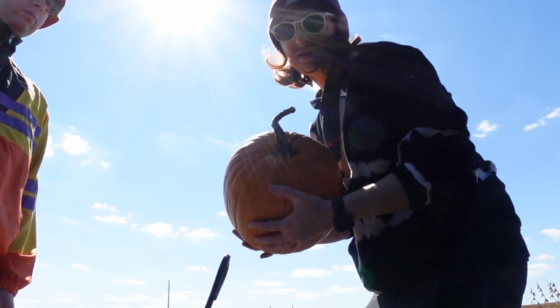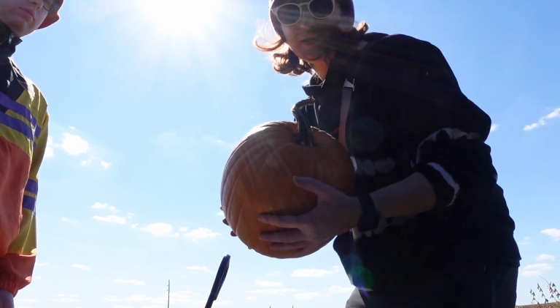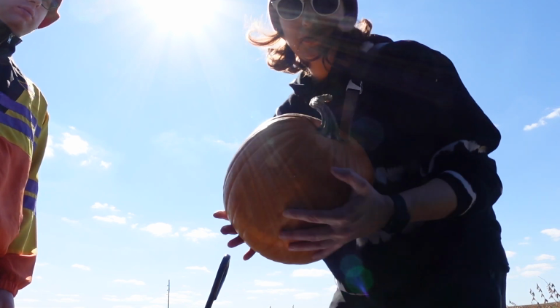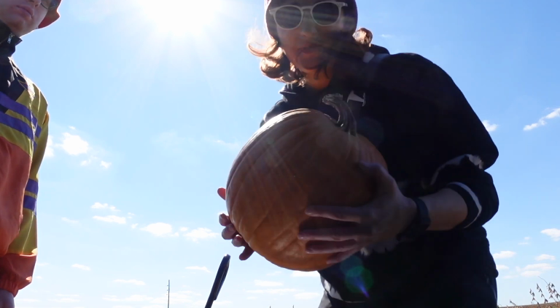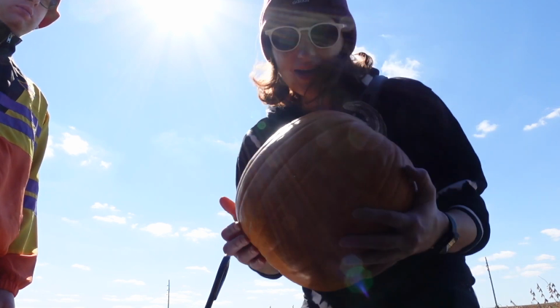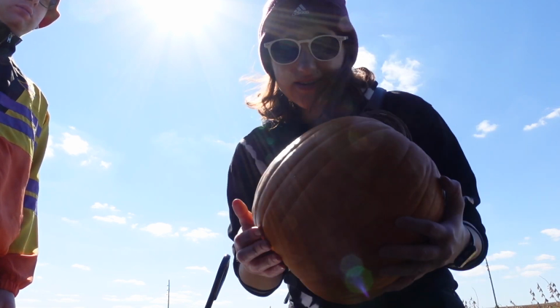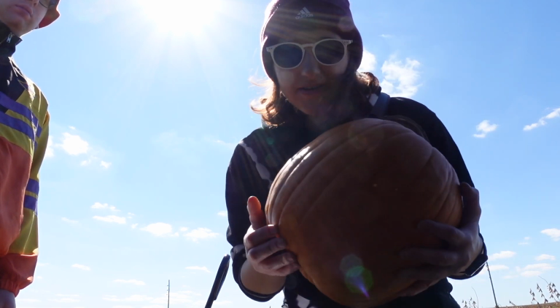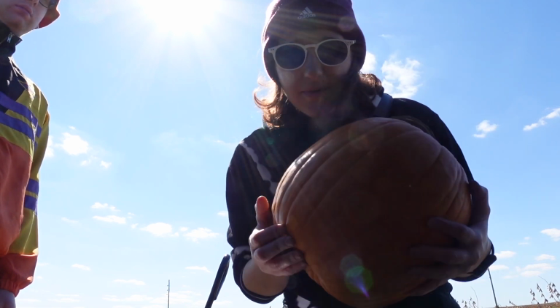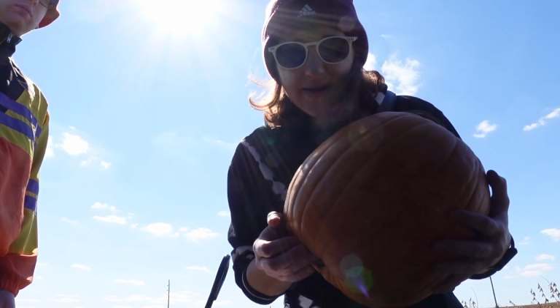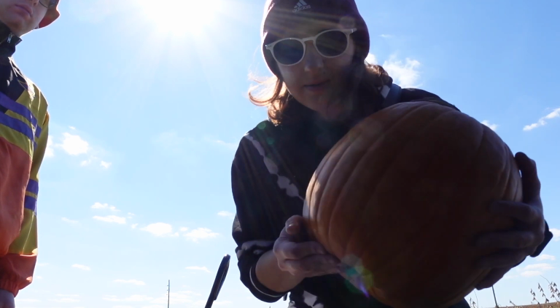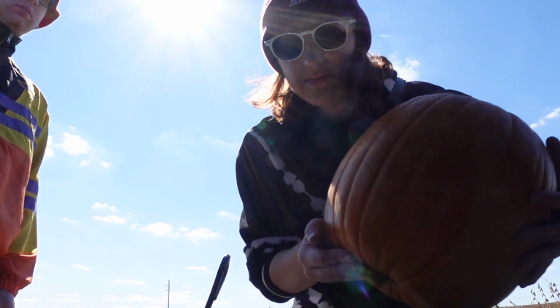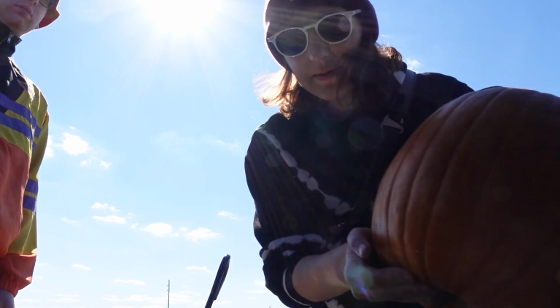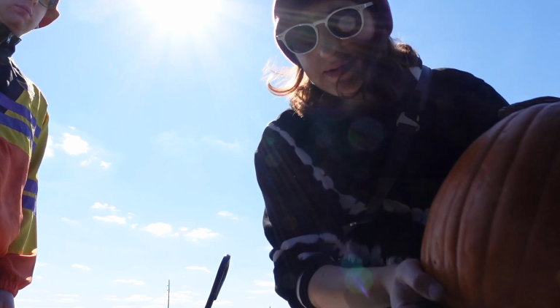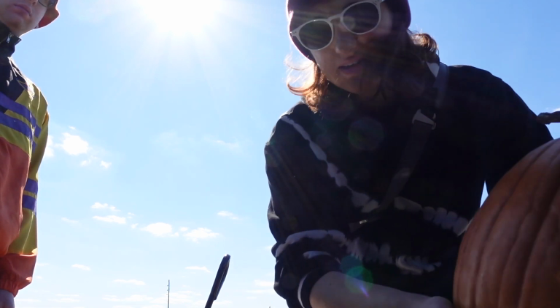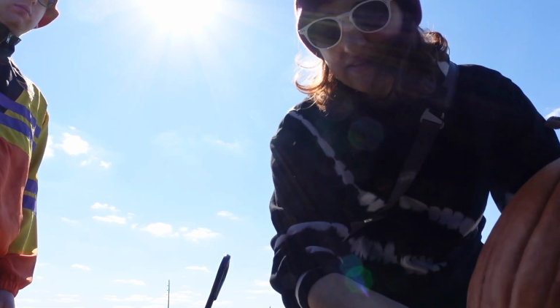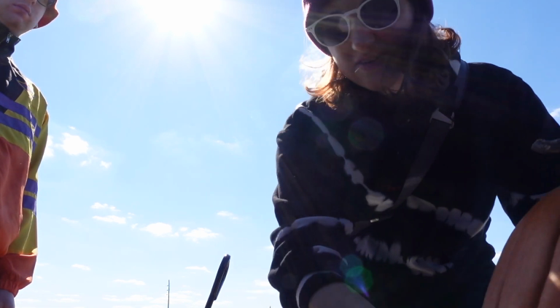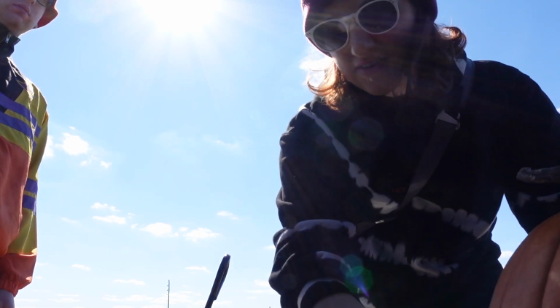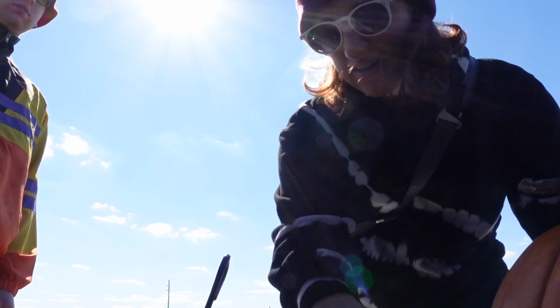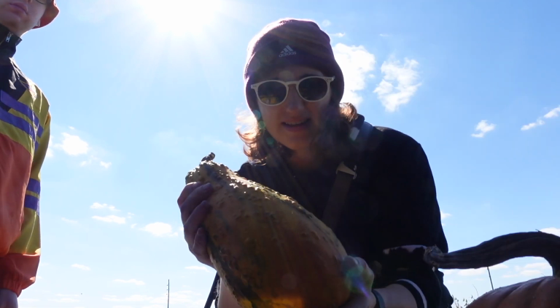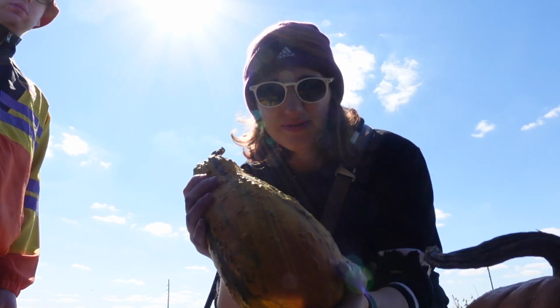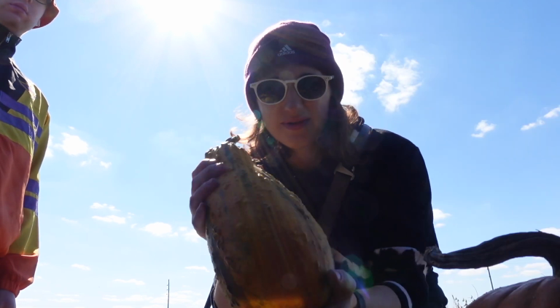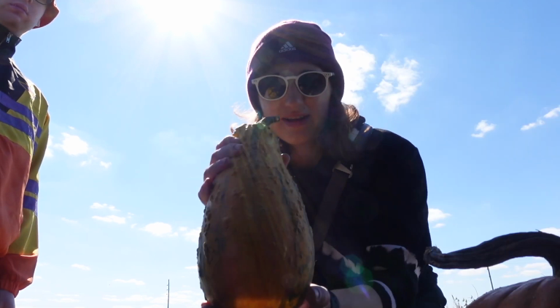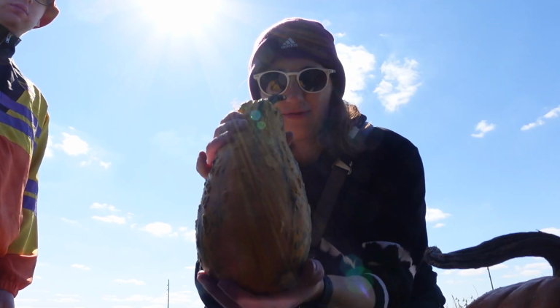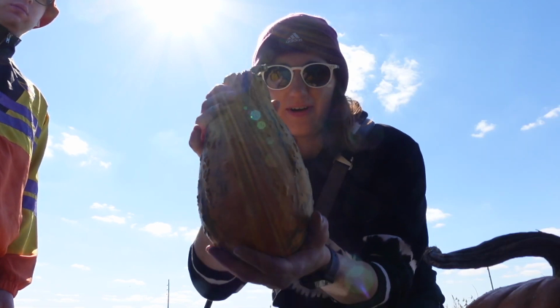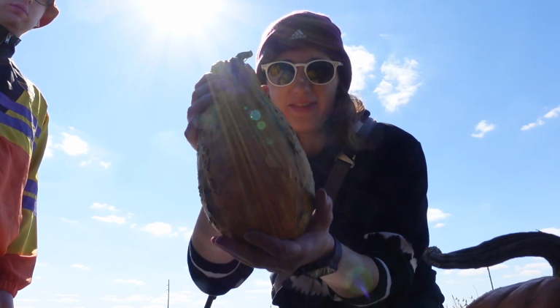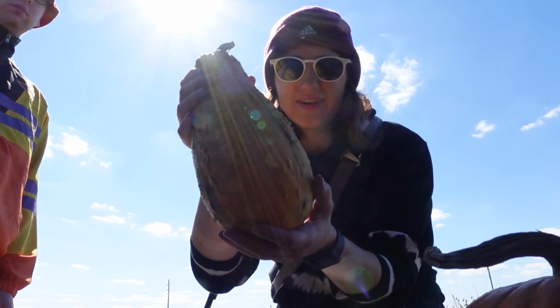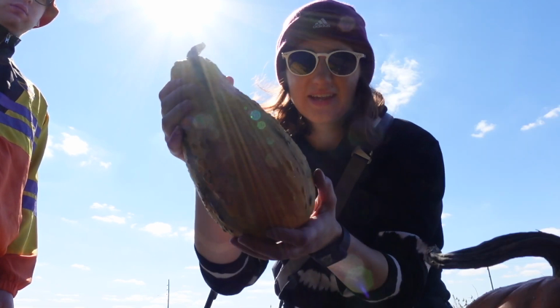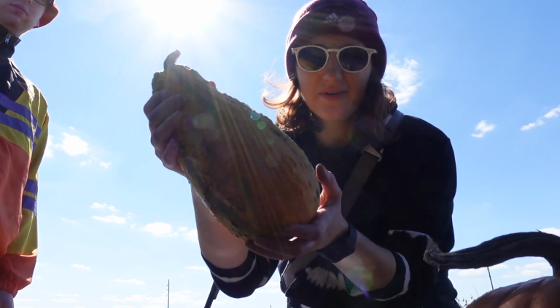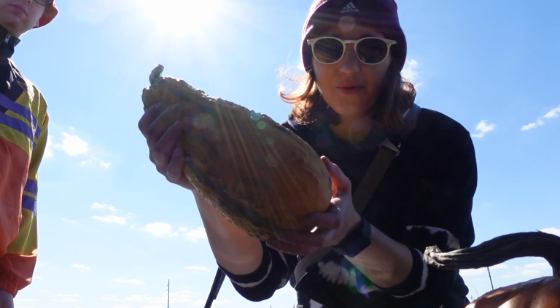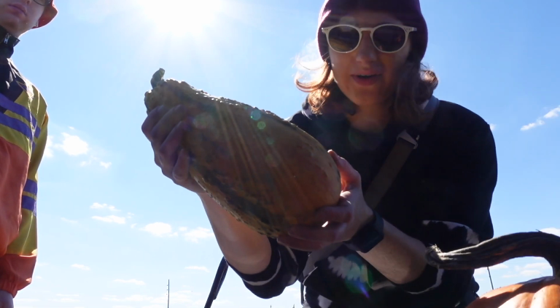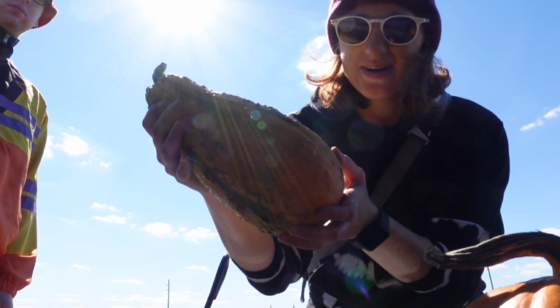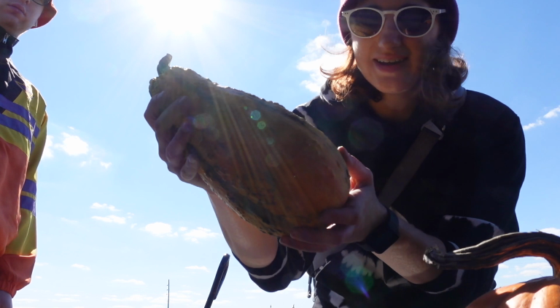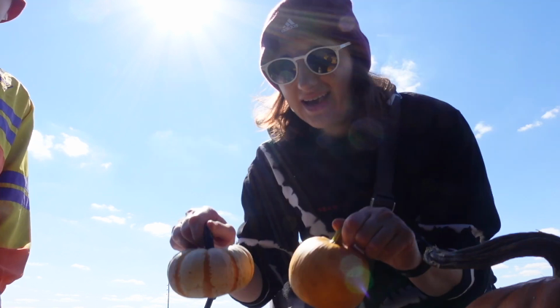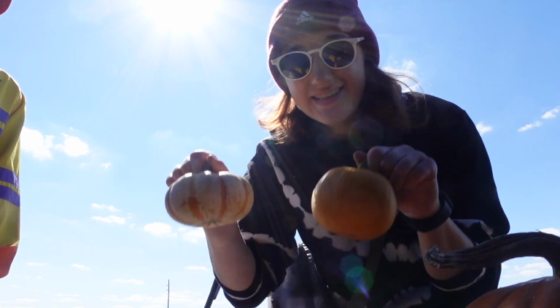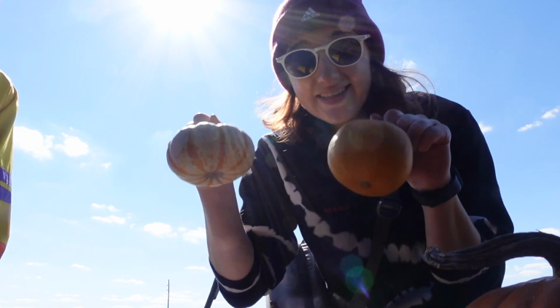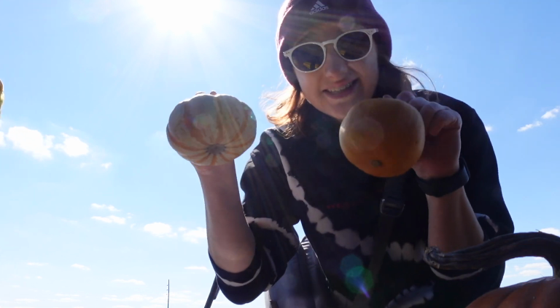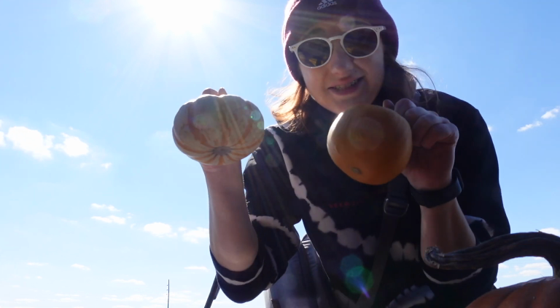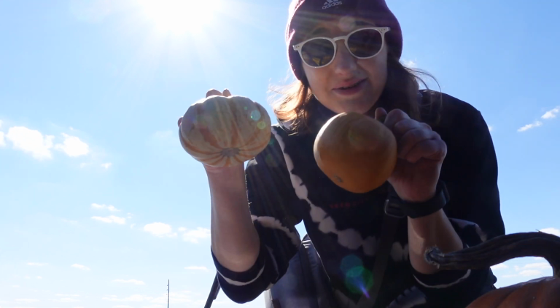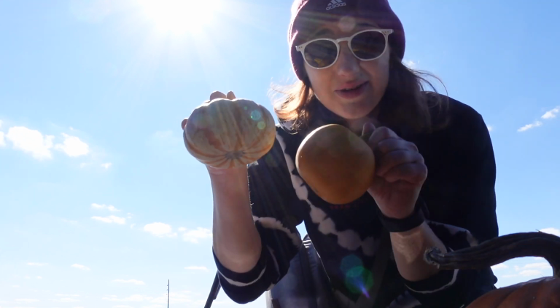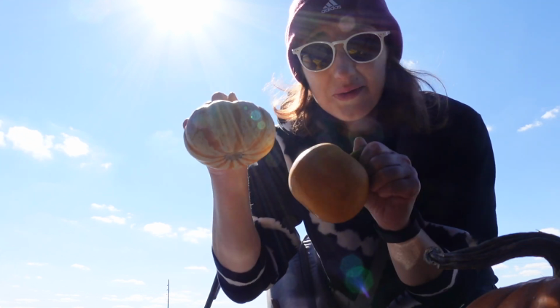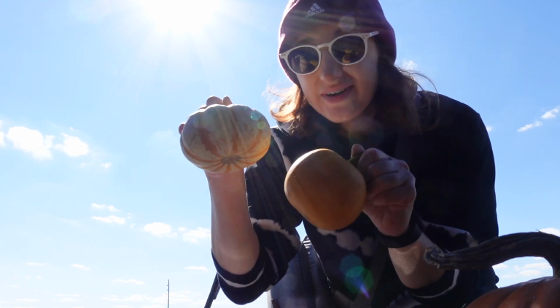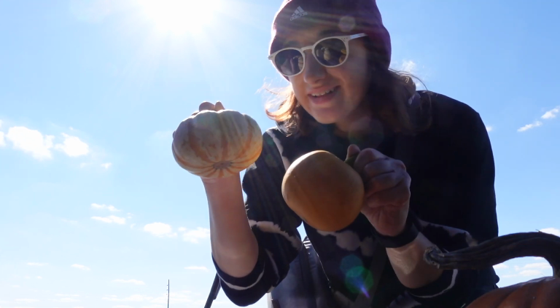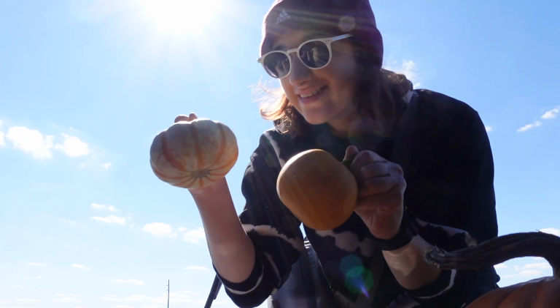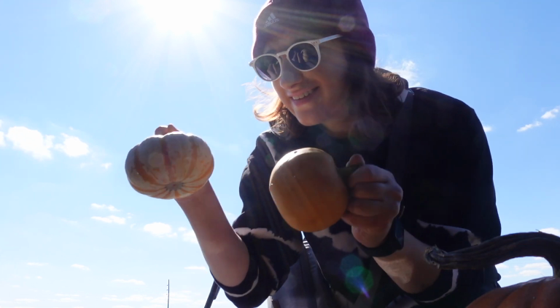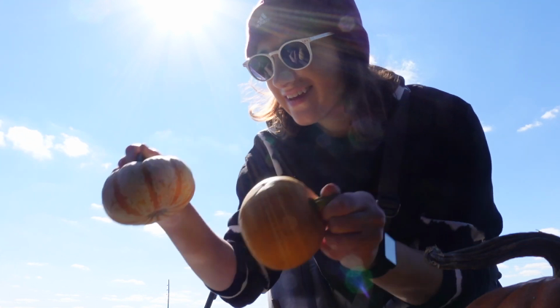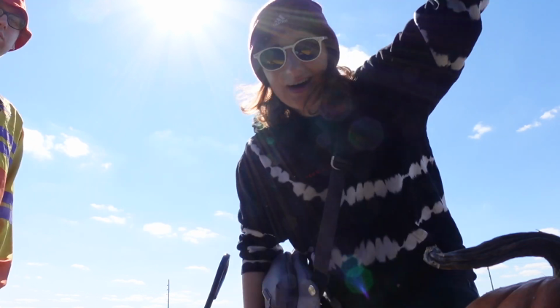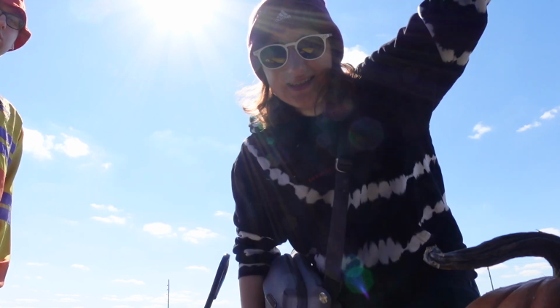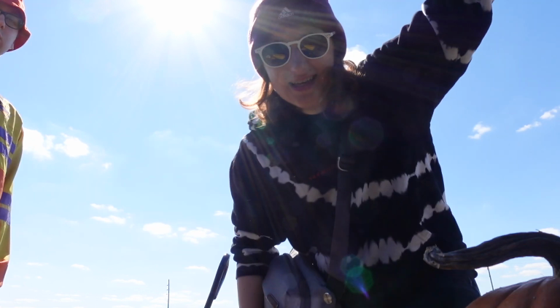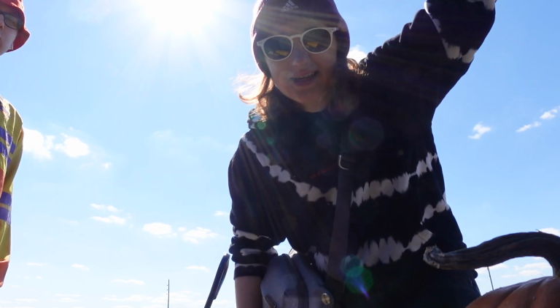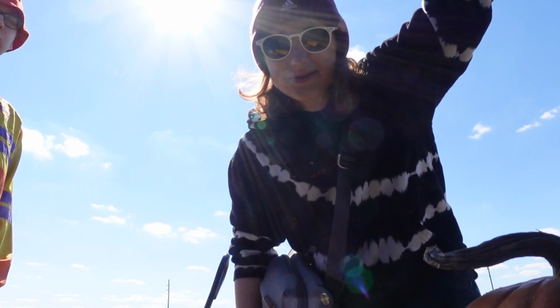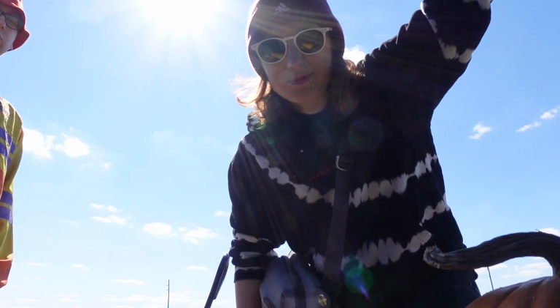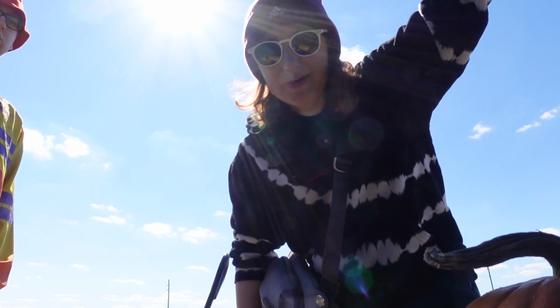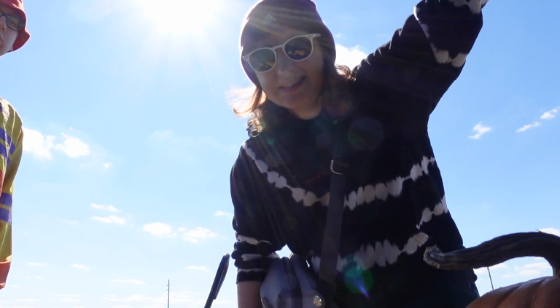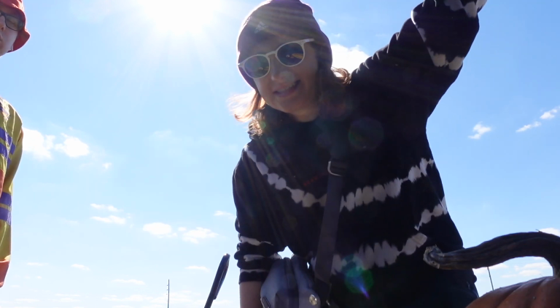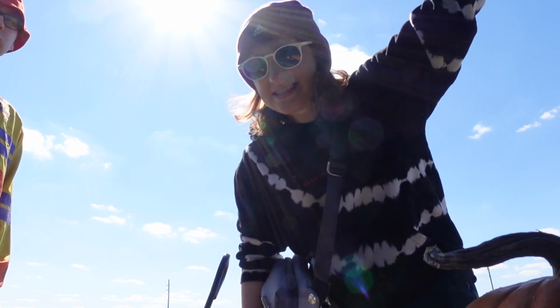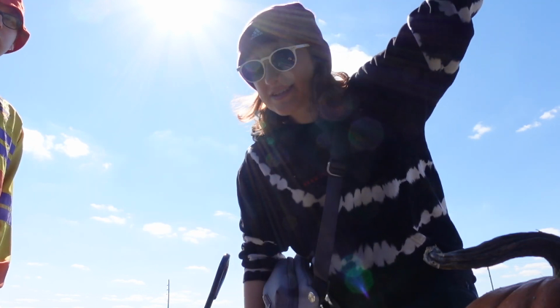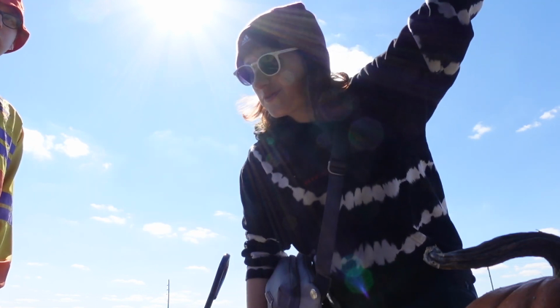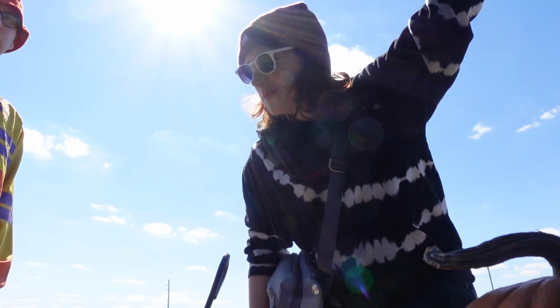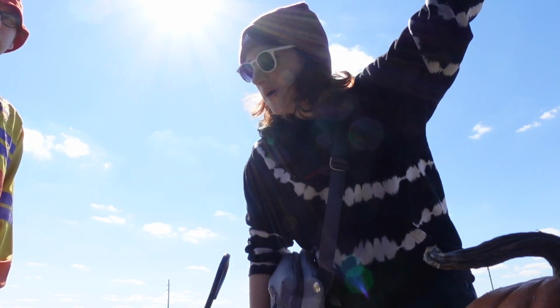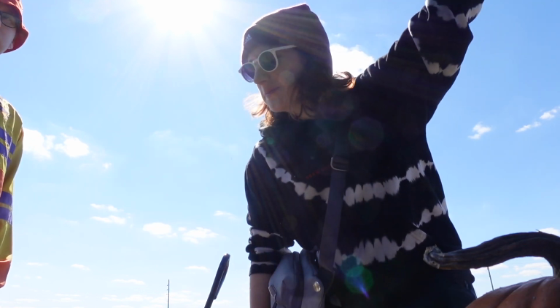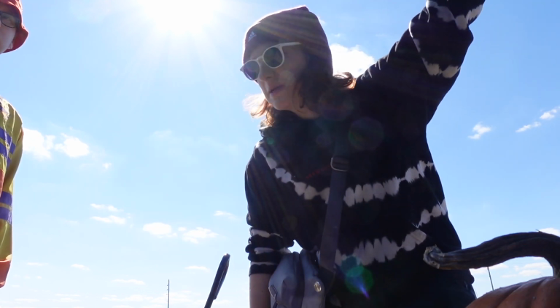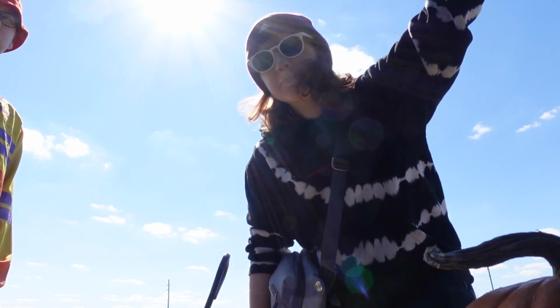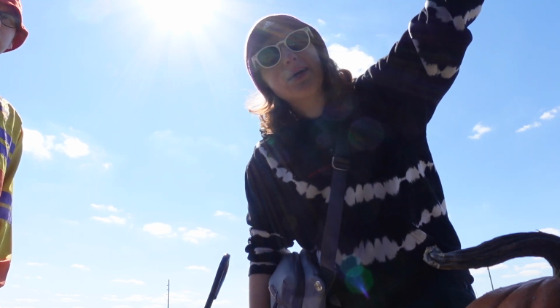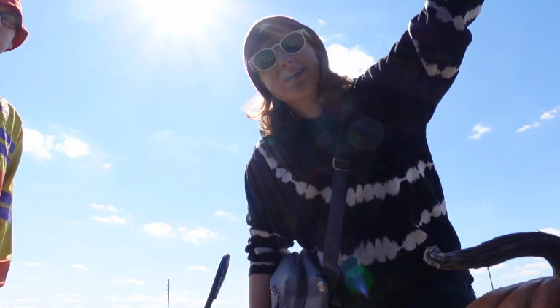We got two big pumpkins, a really fun looking gourd, and then these two little ones. I'd say that was a pretty successful pumpkin pick!